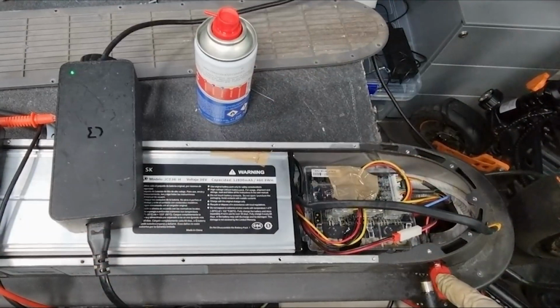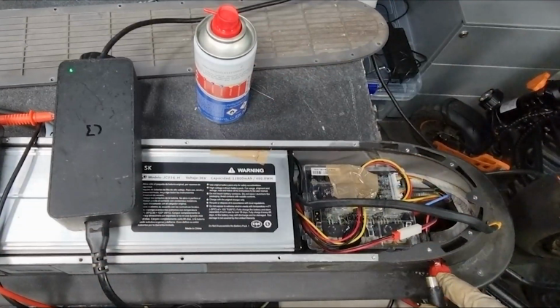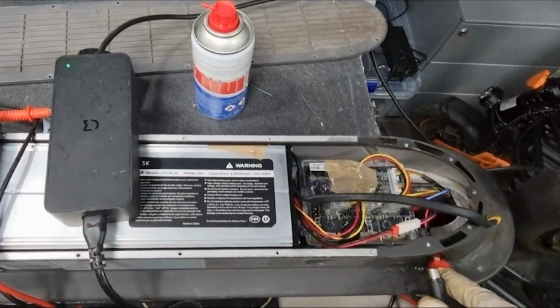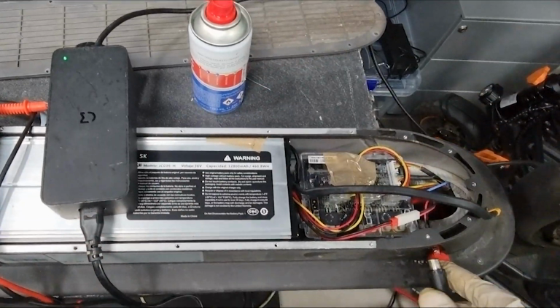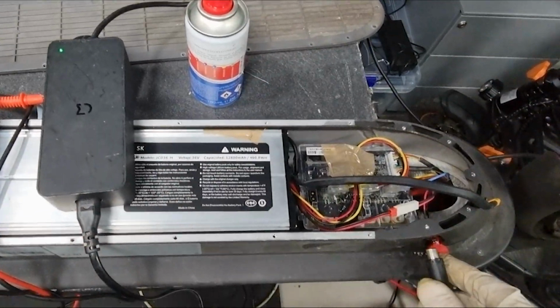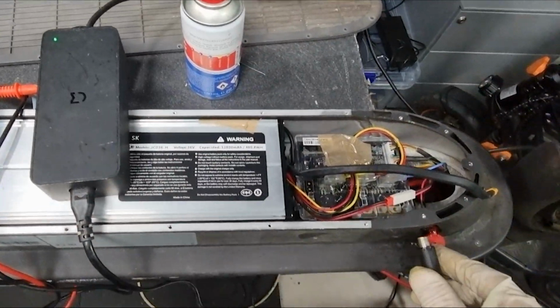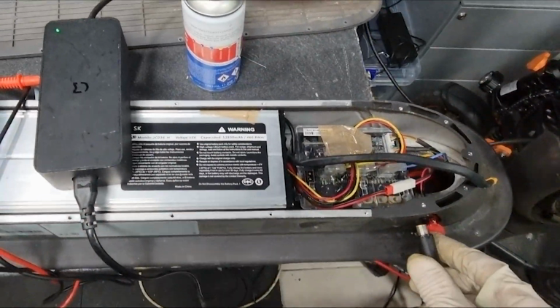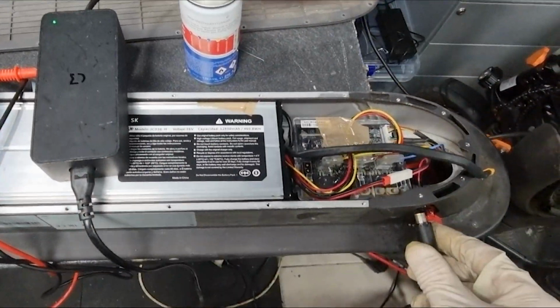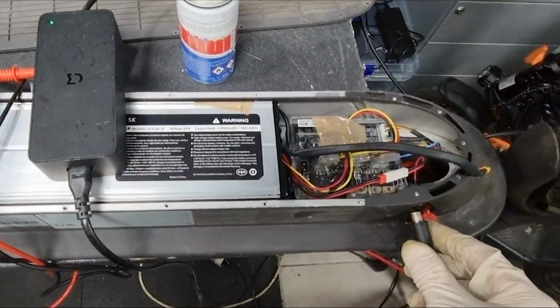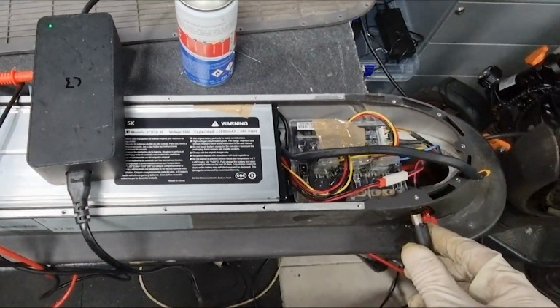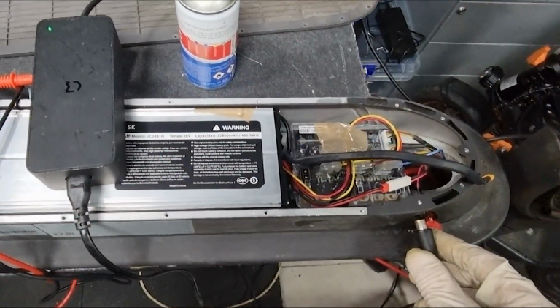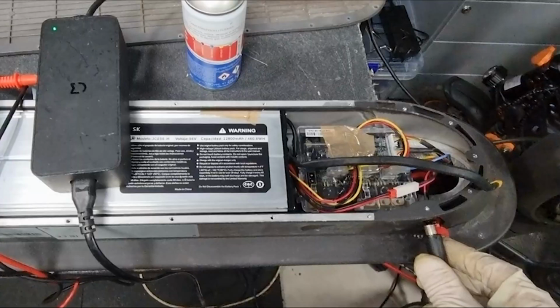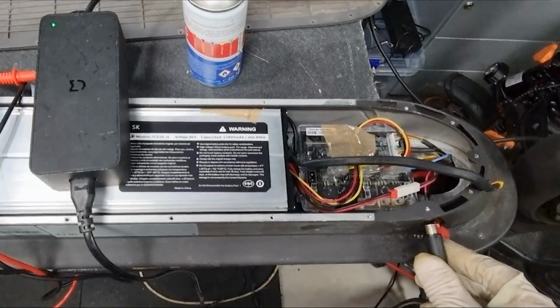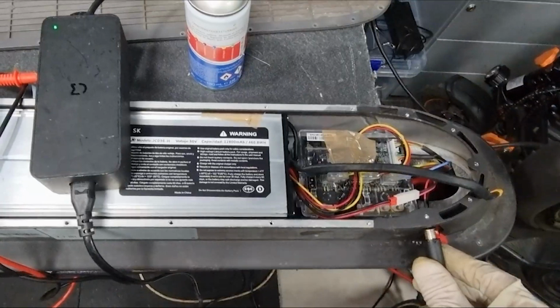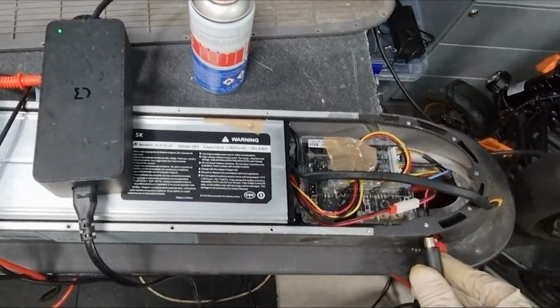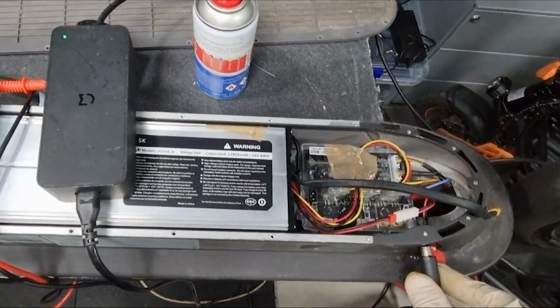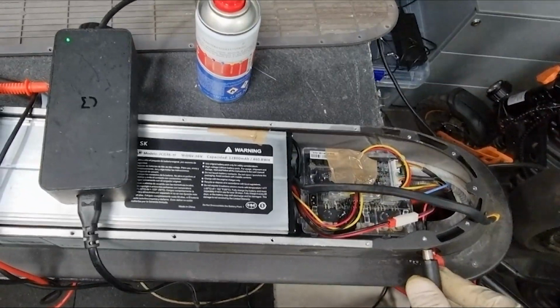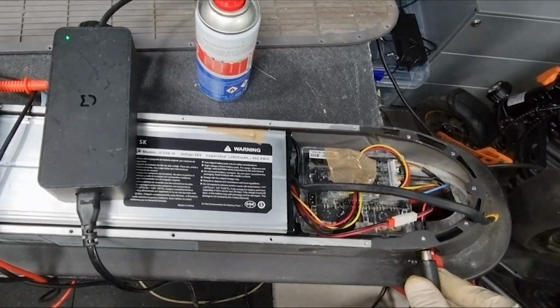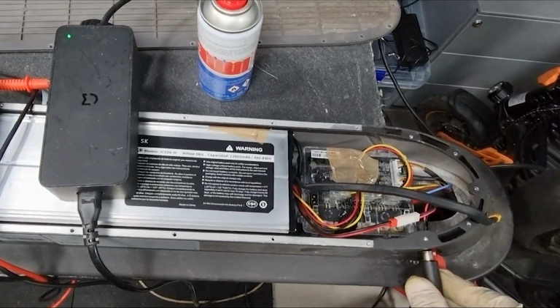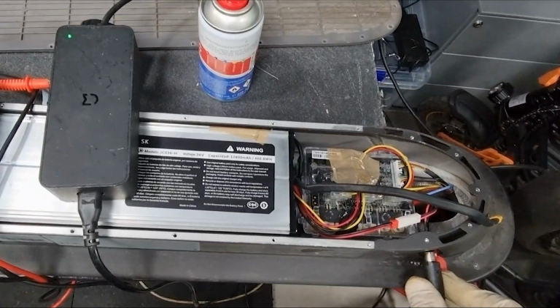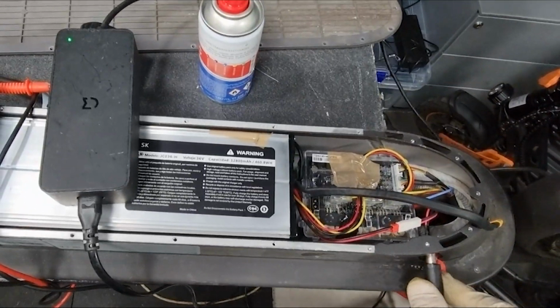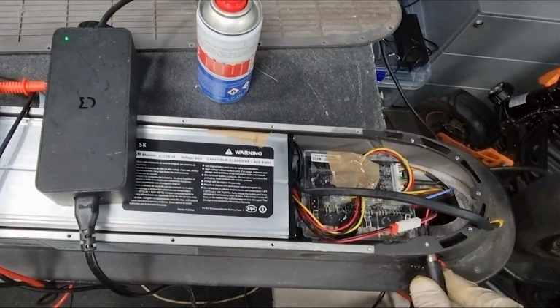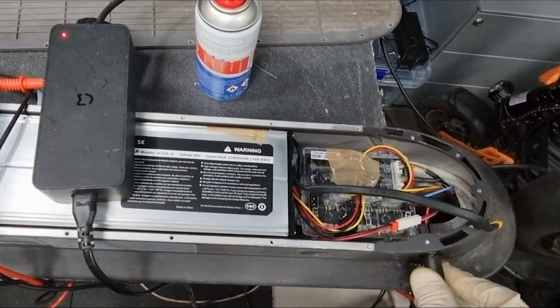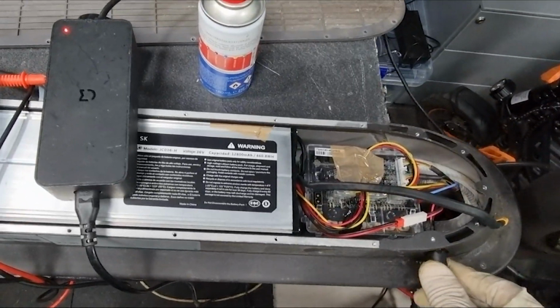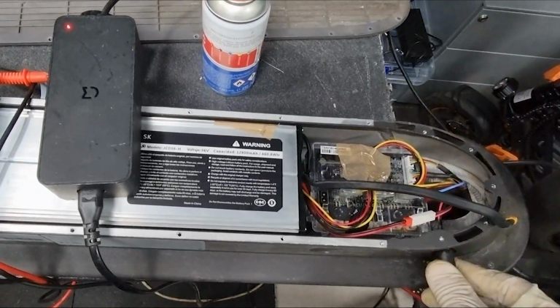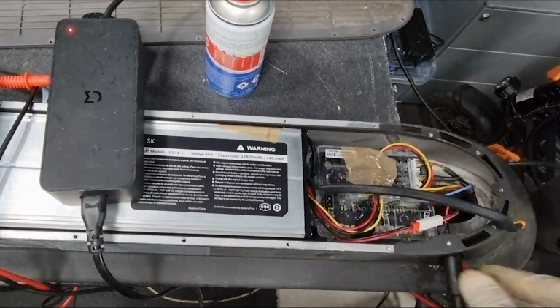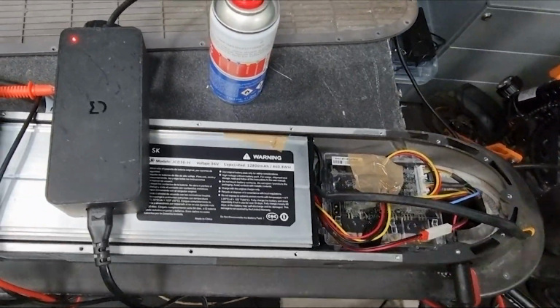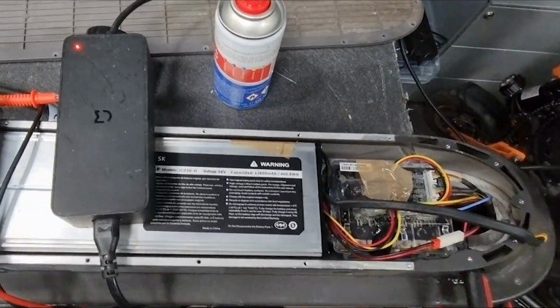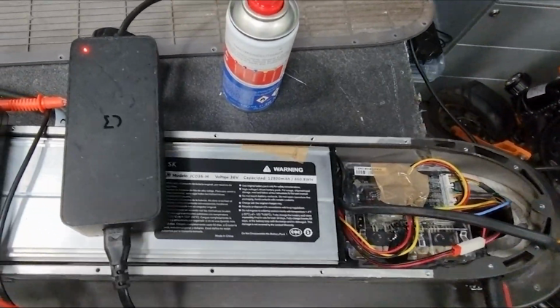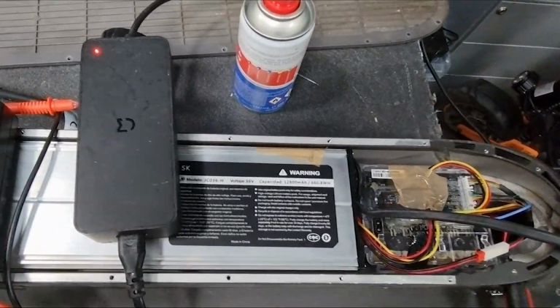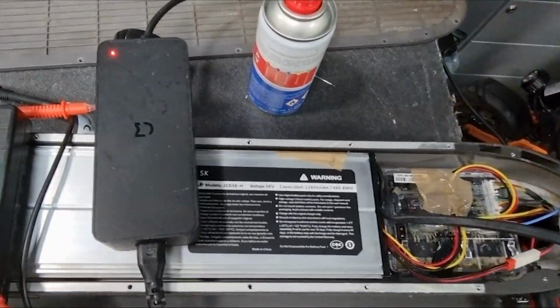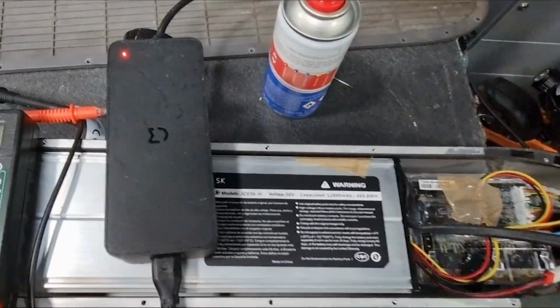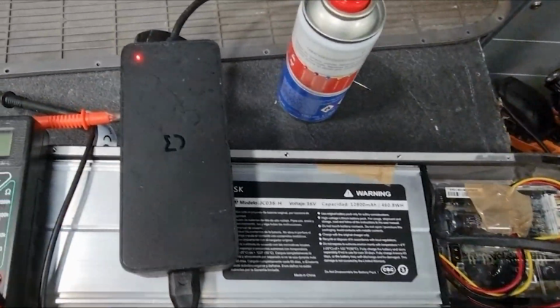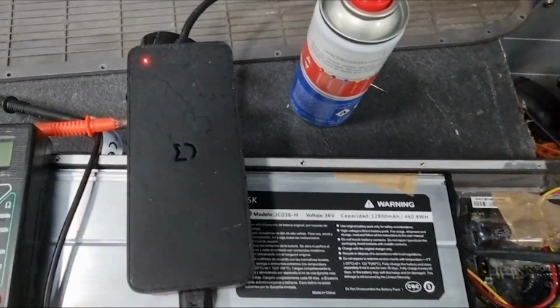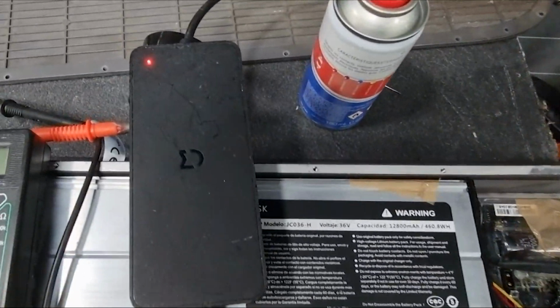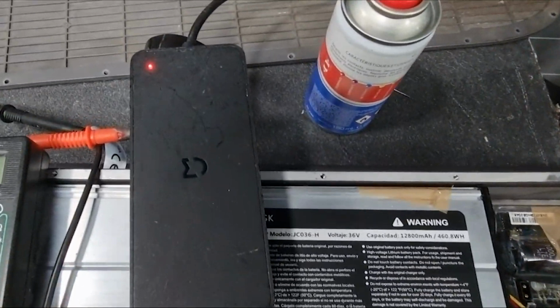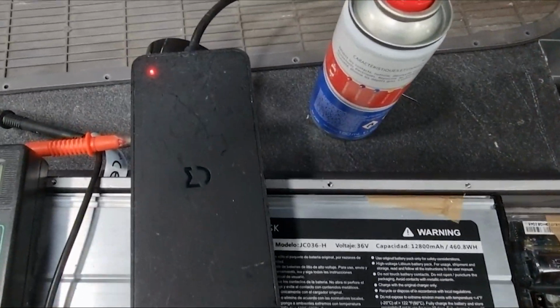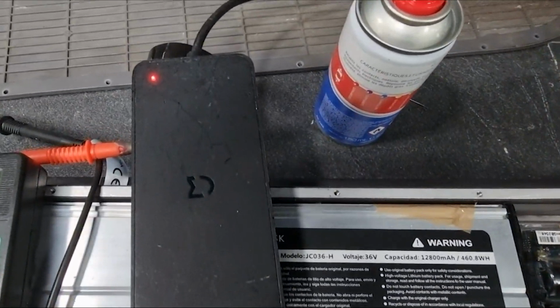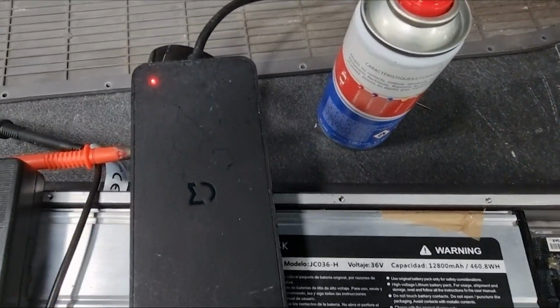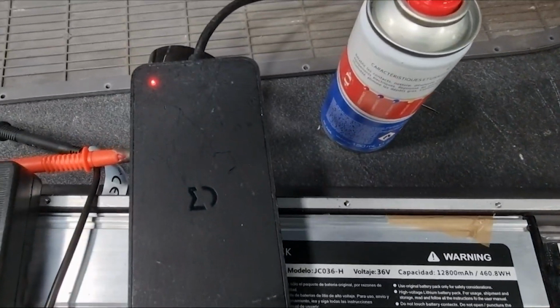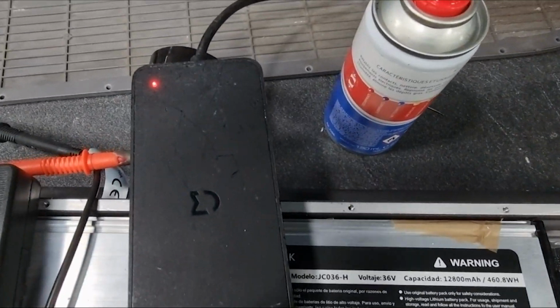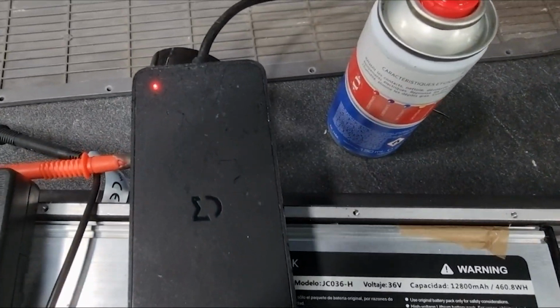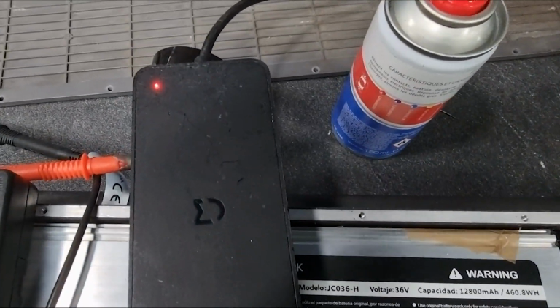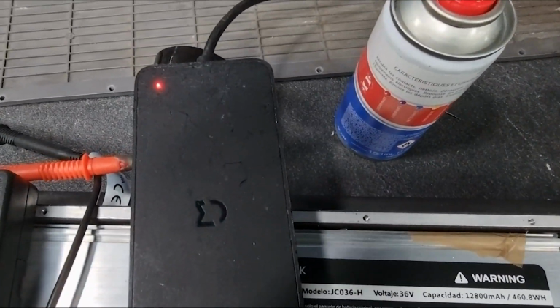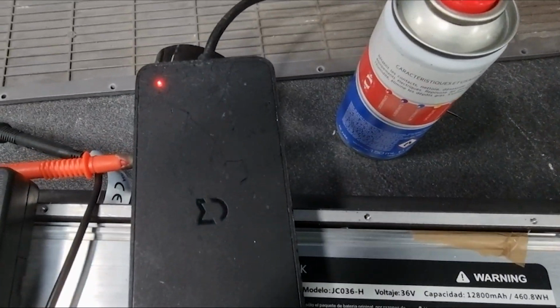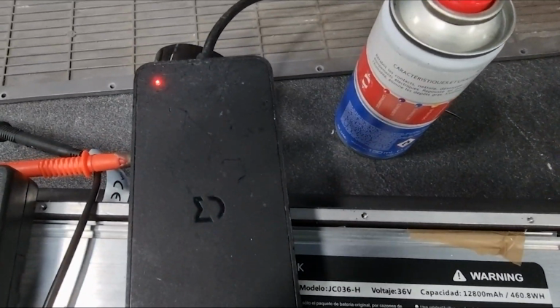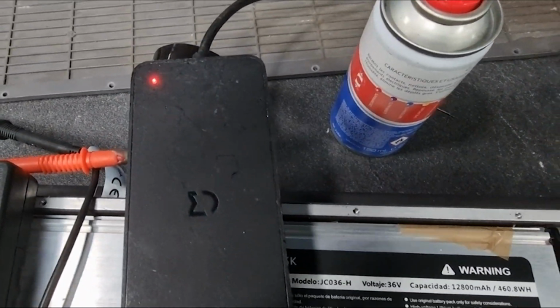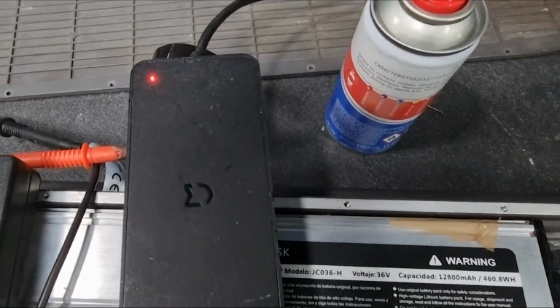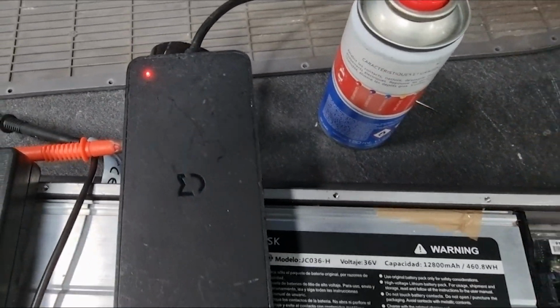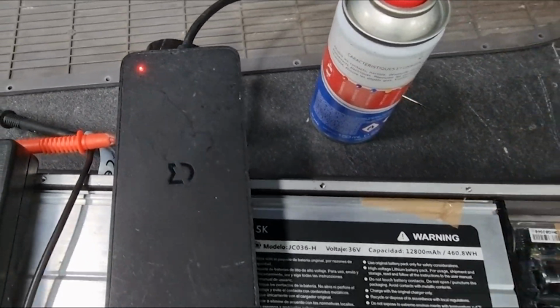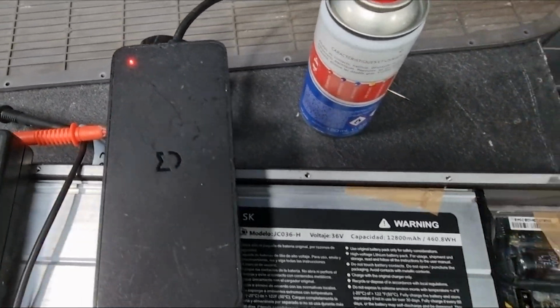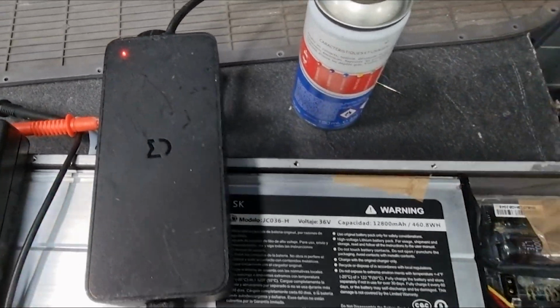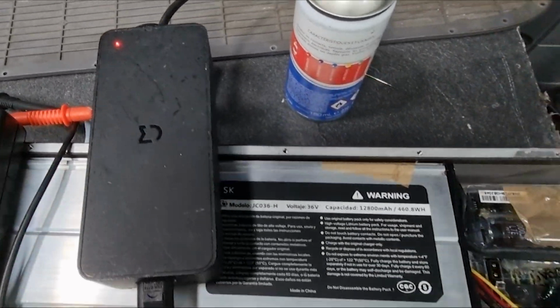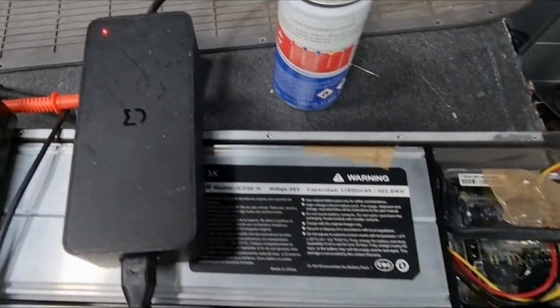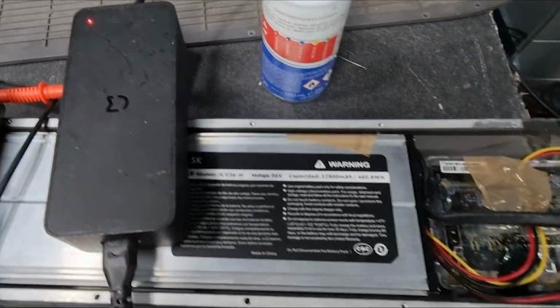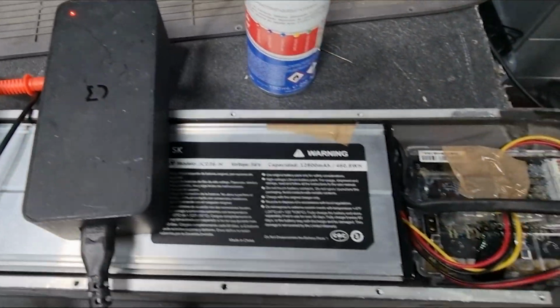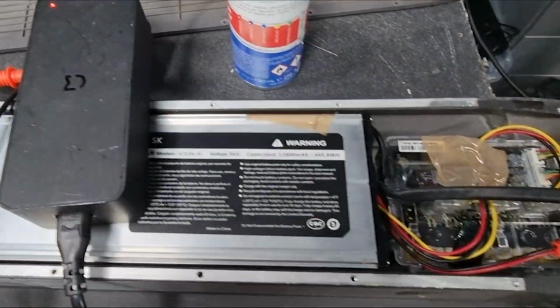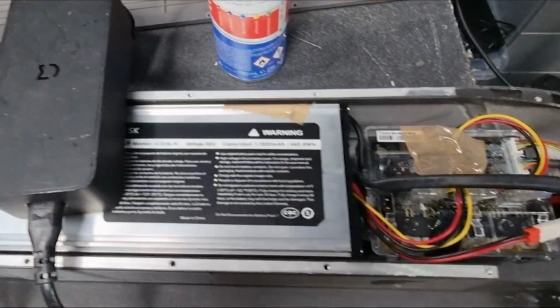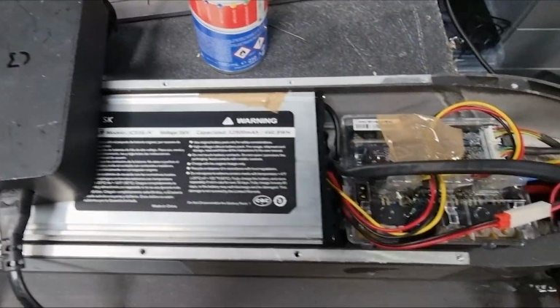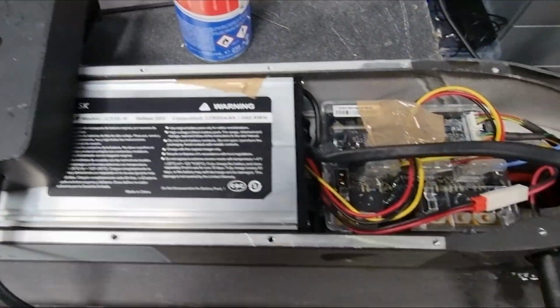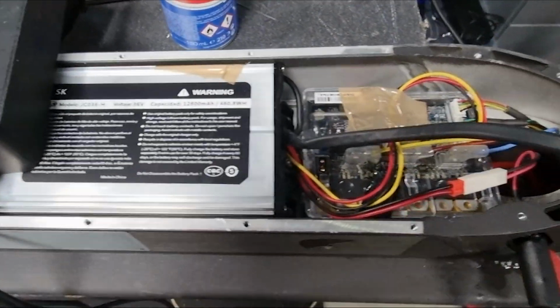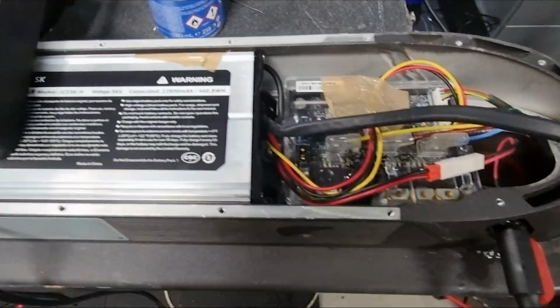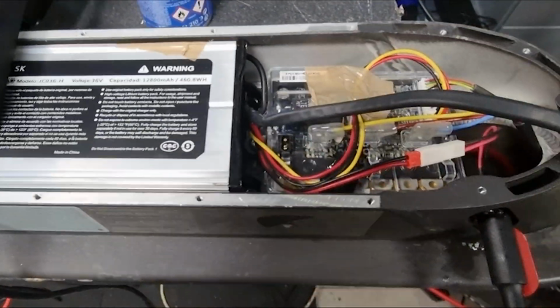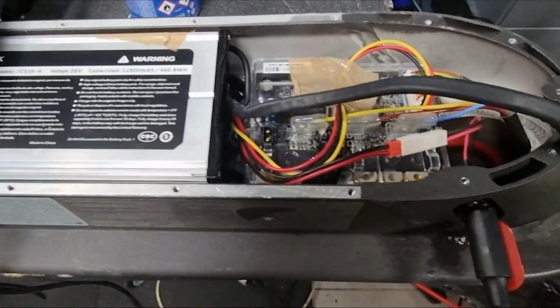I connect the charger and we see that the red light is on. It is charging now. So the problem is solved.